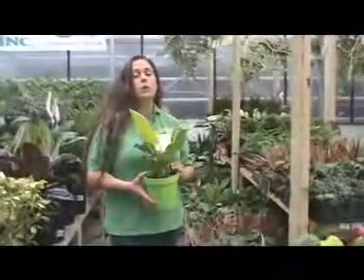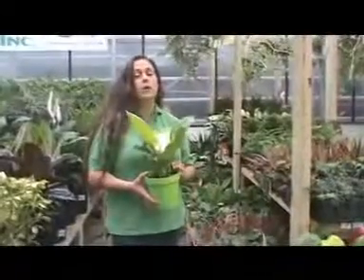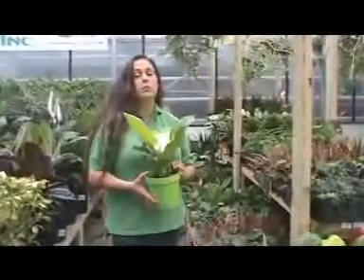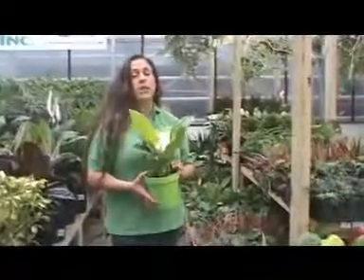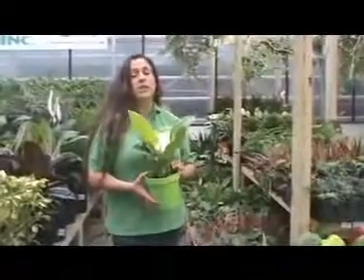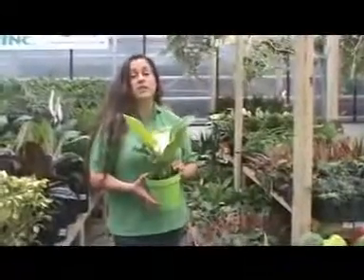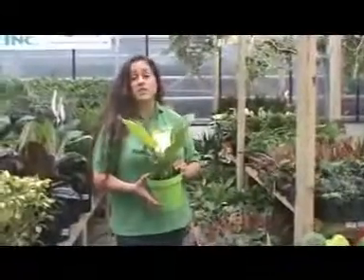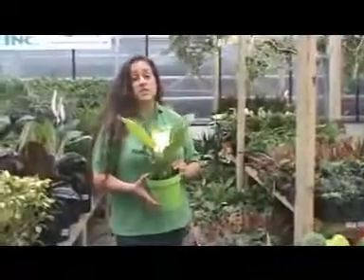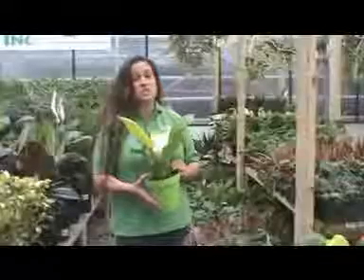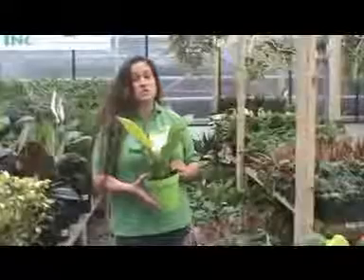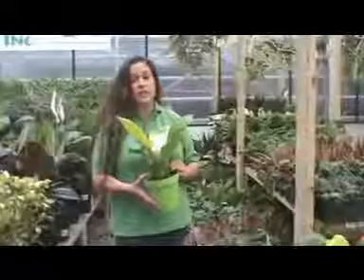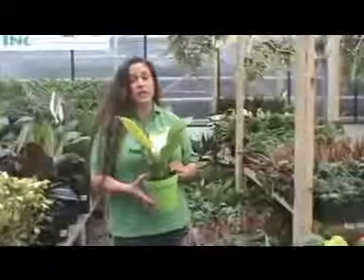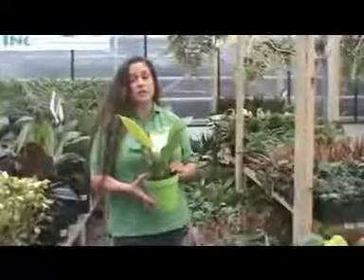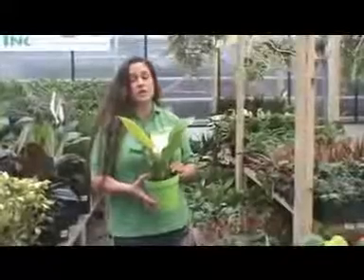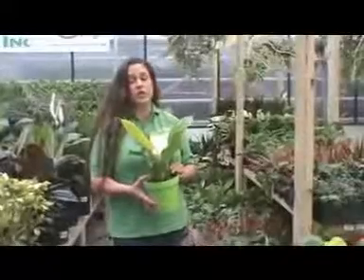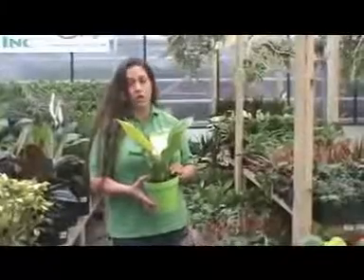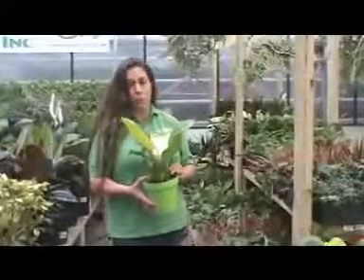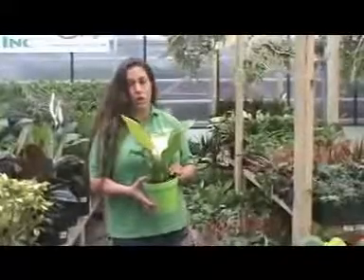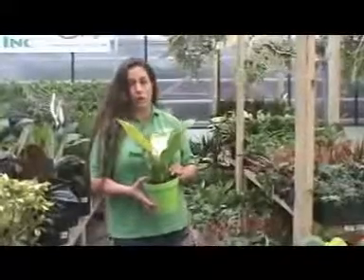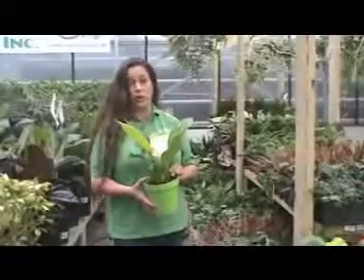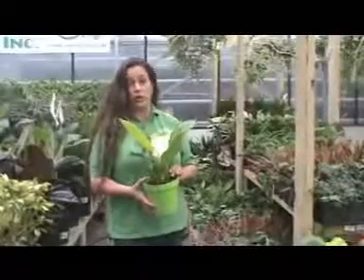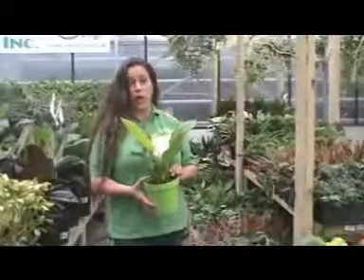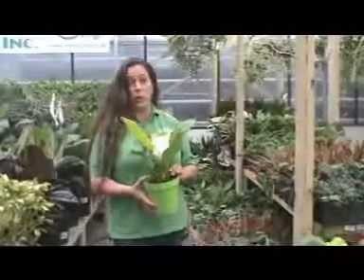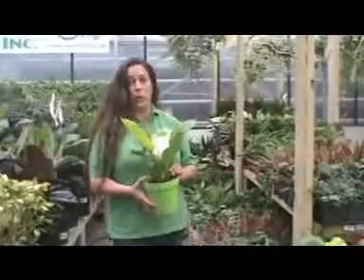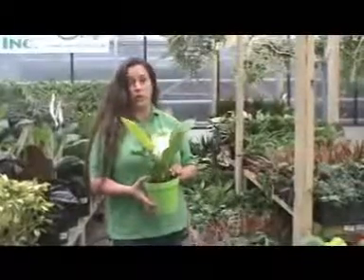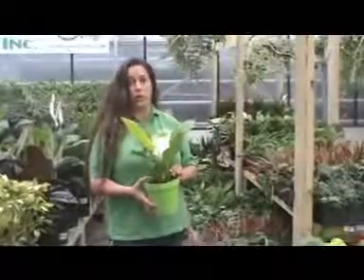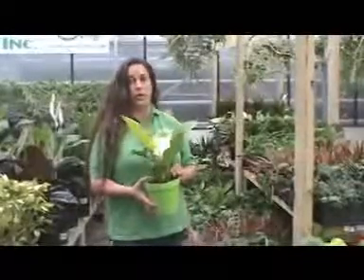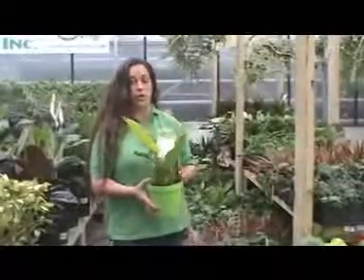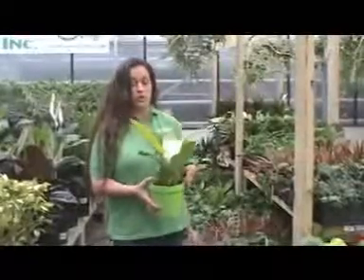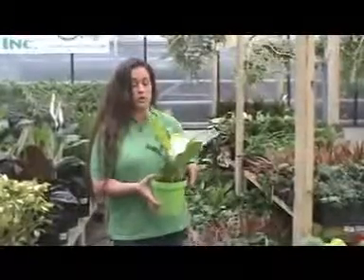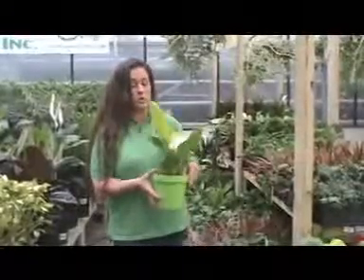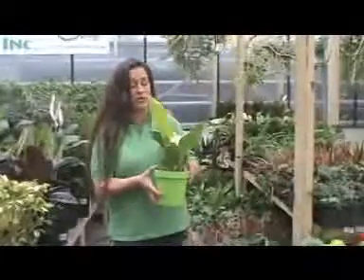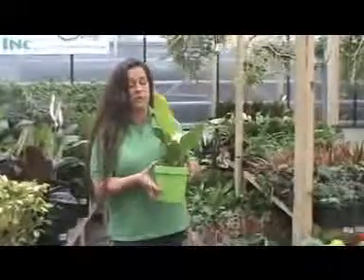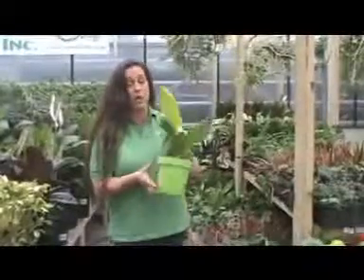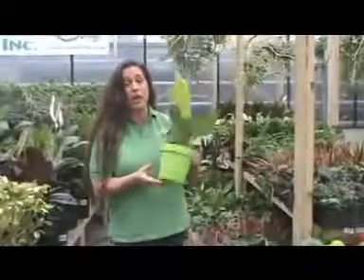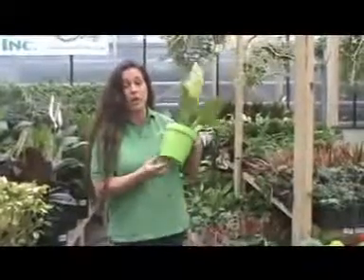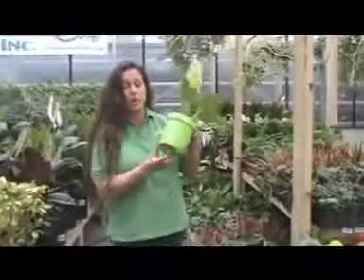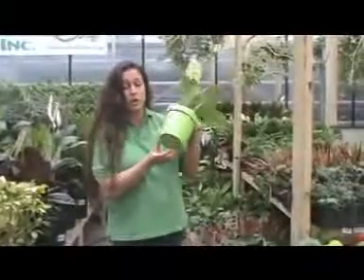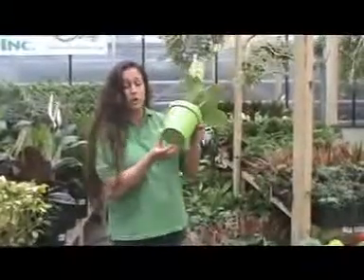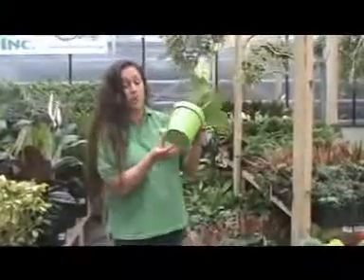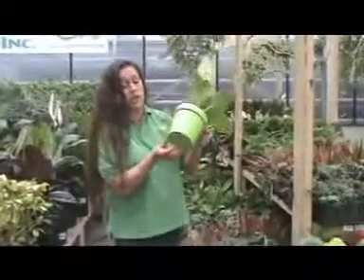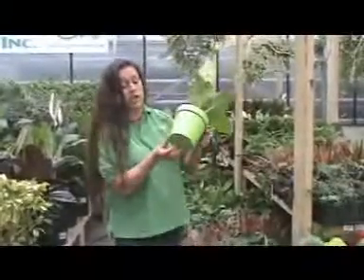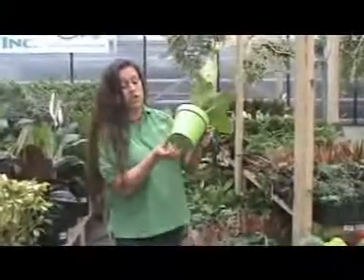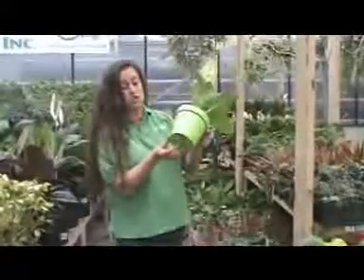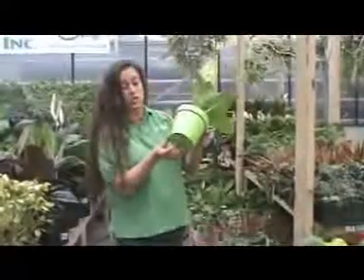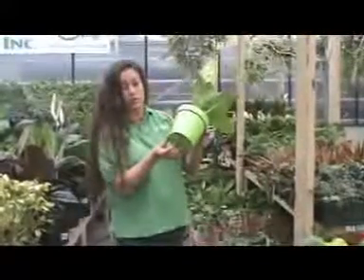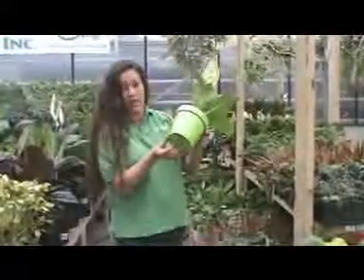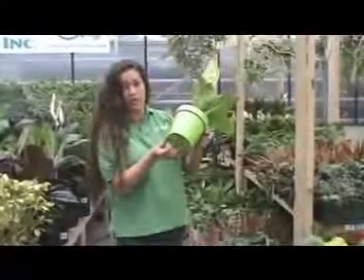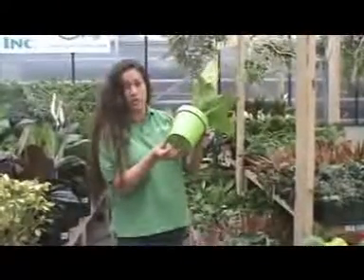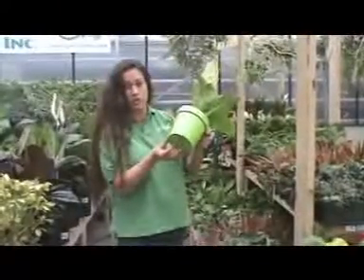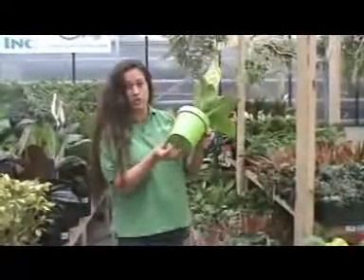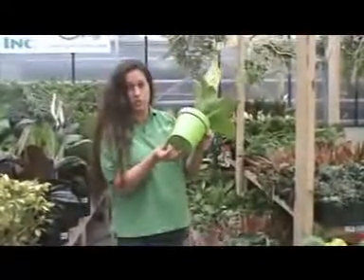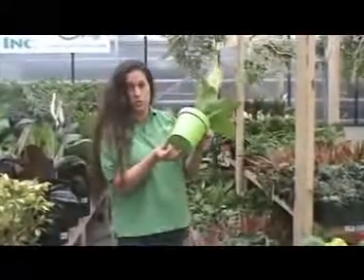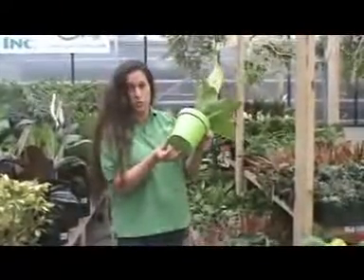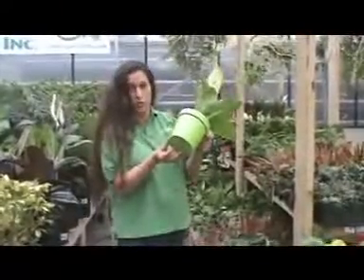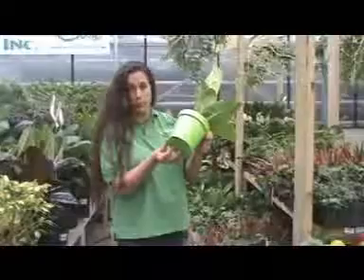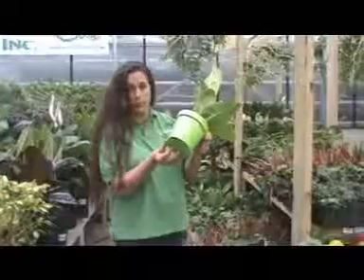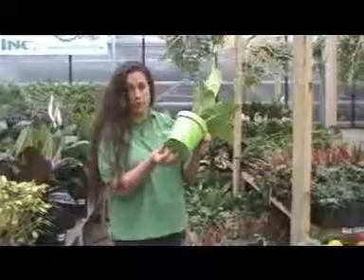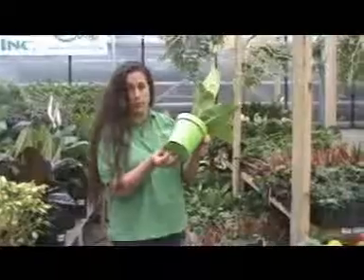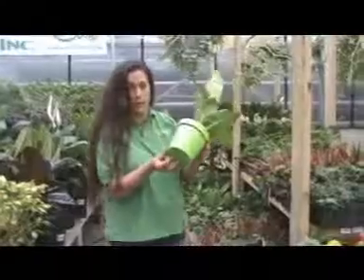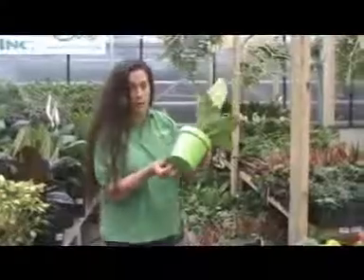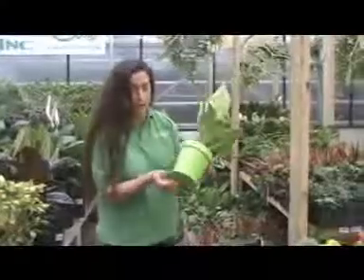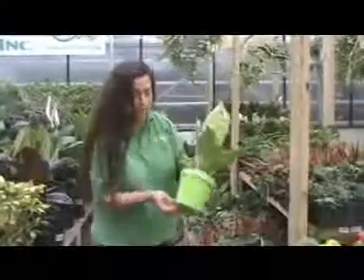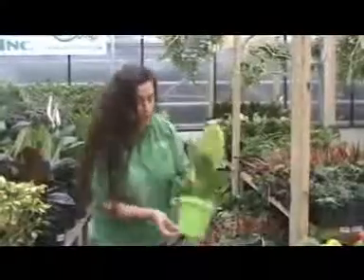Overwatering a plant is just as fatal as underwatering or not watering at all. So be very careful not to let too much water build up in the bottom.